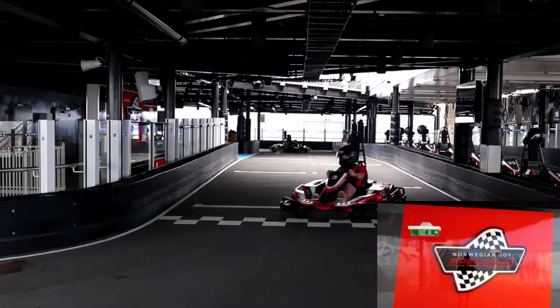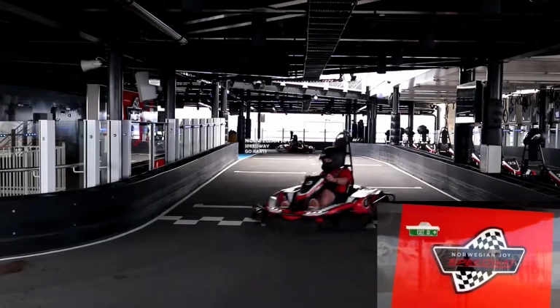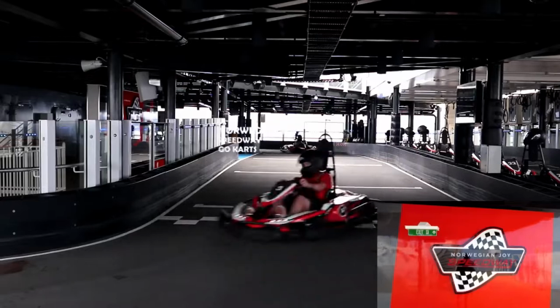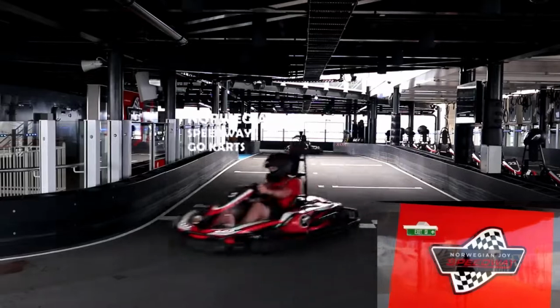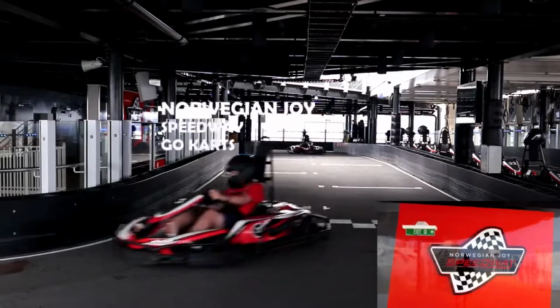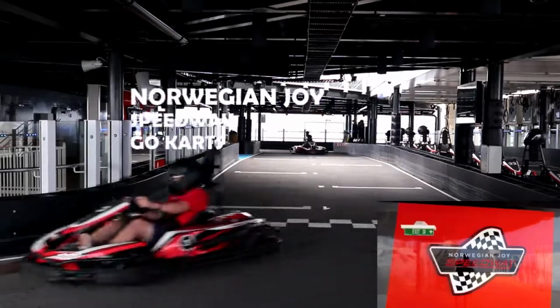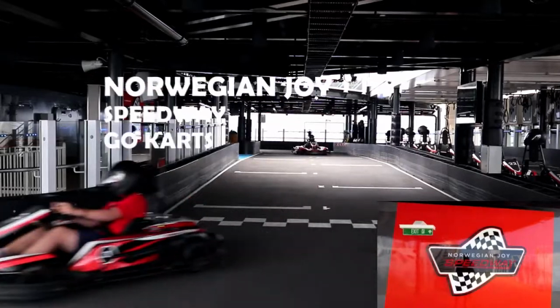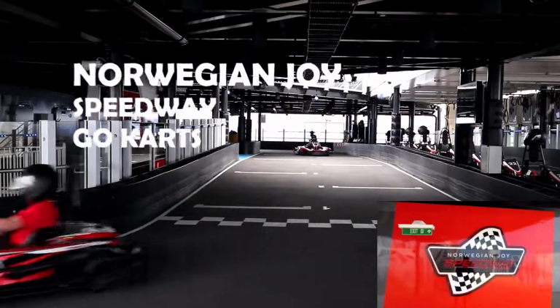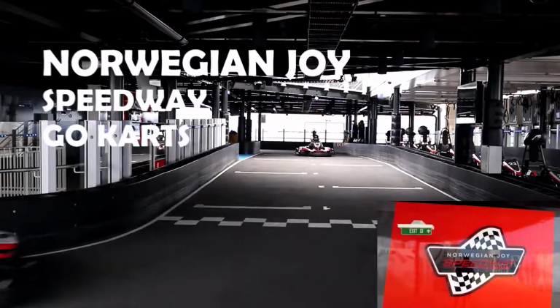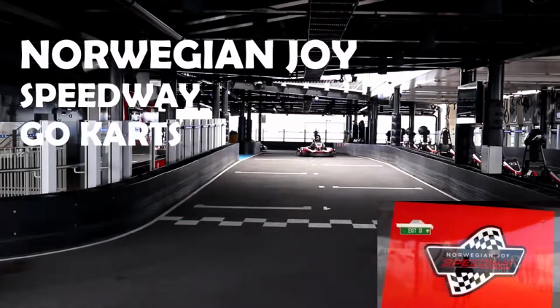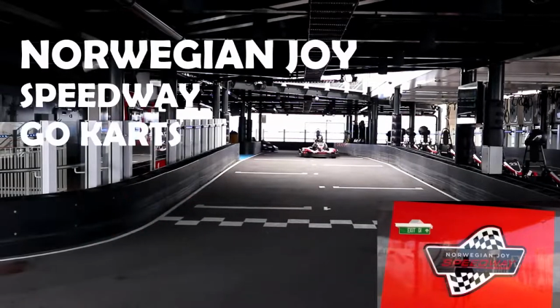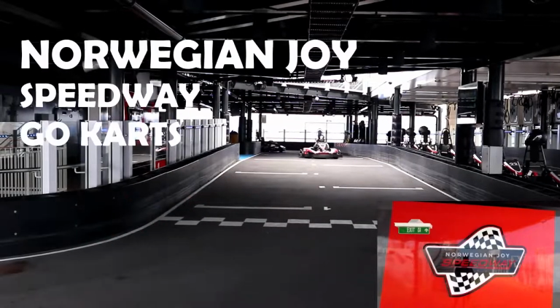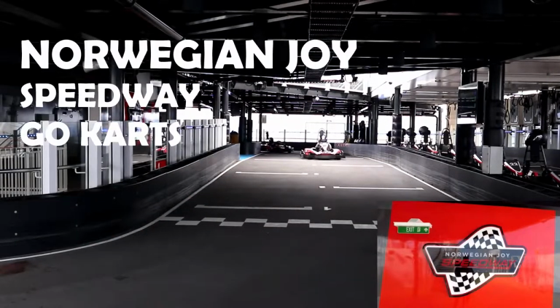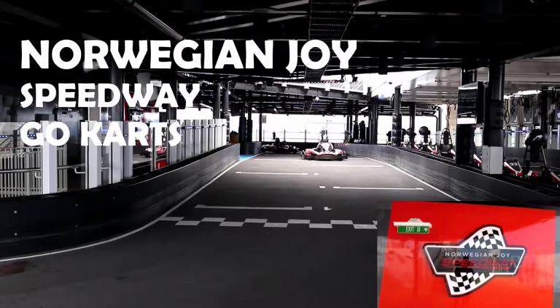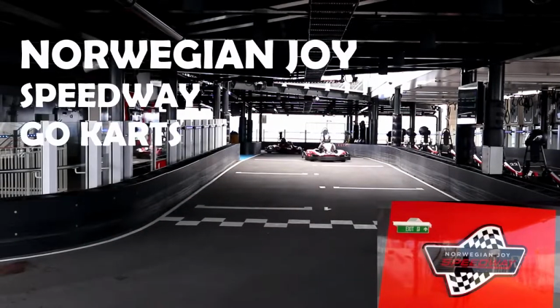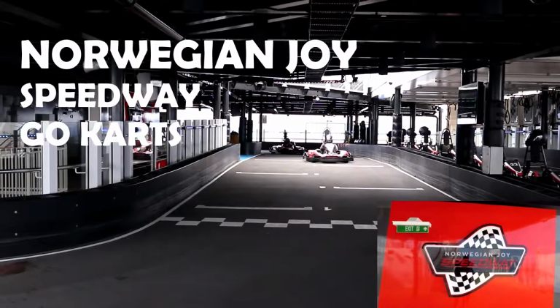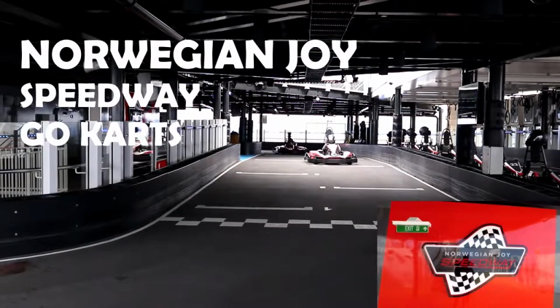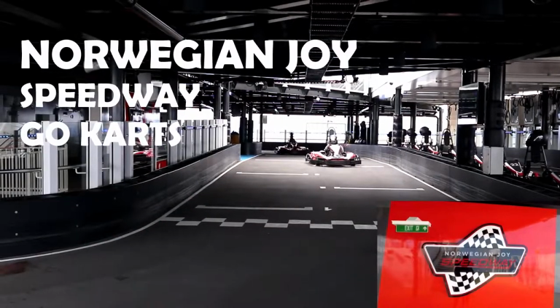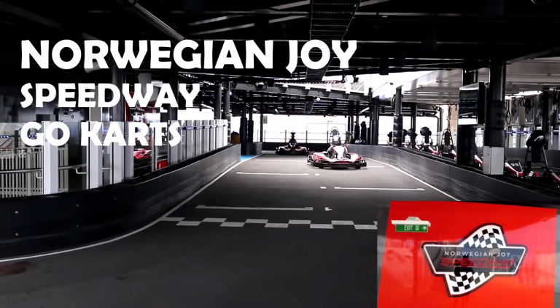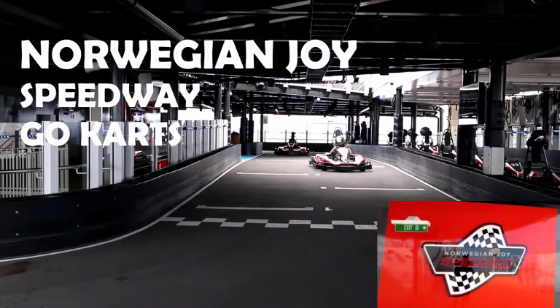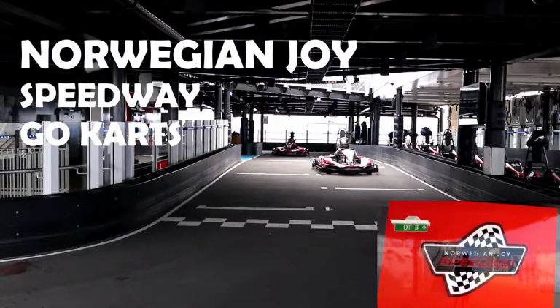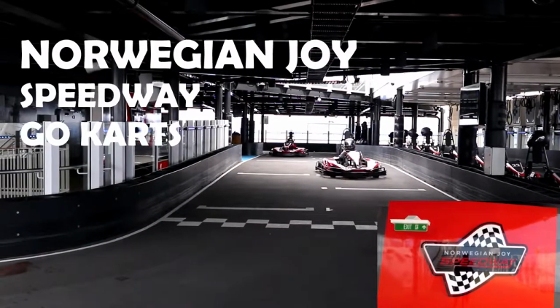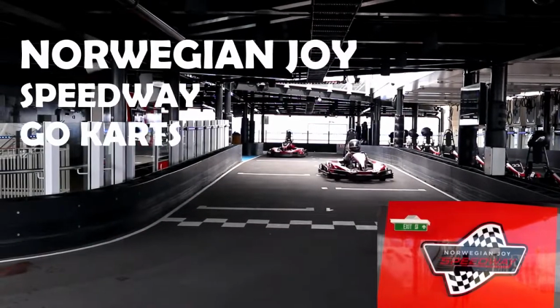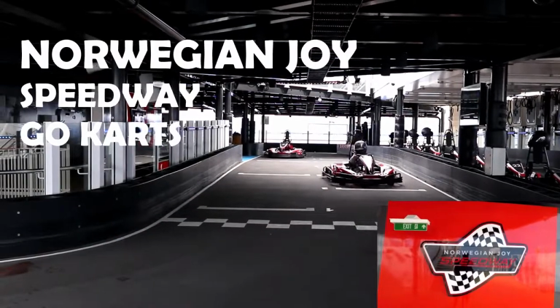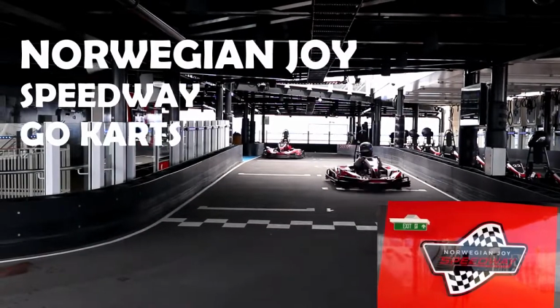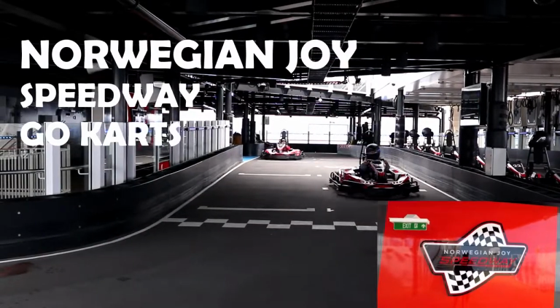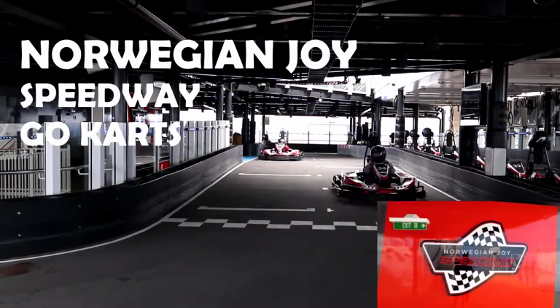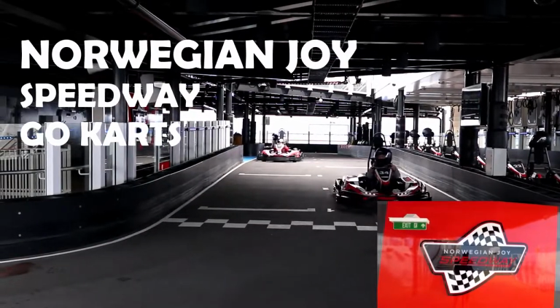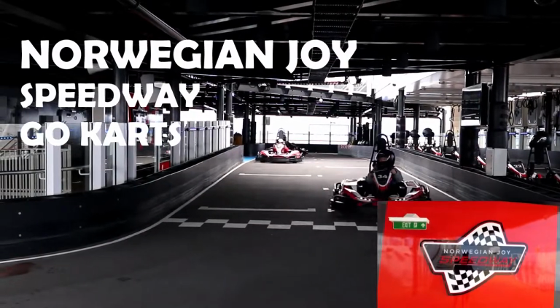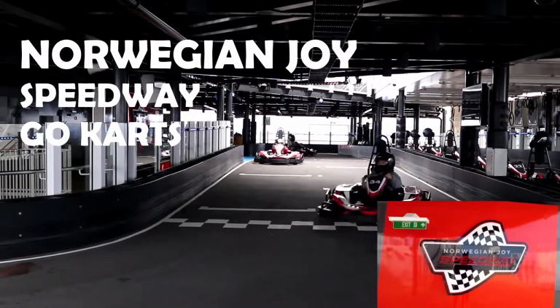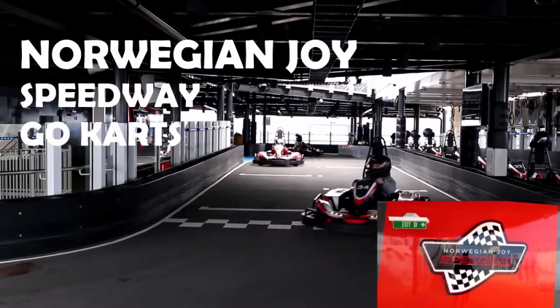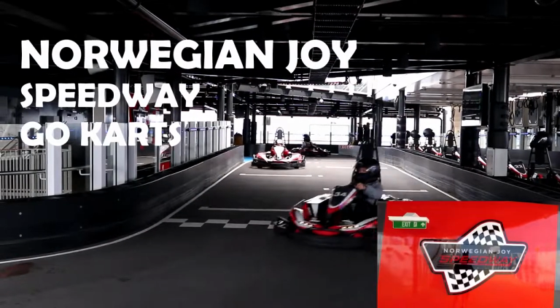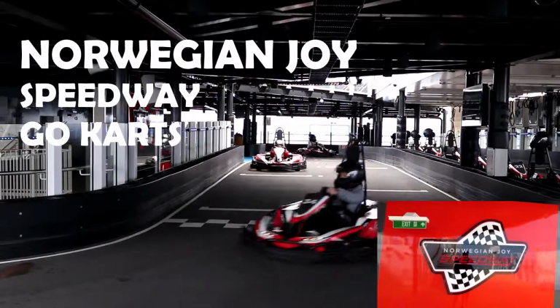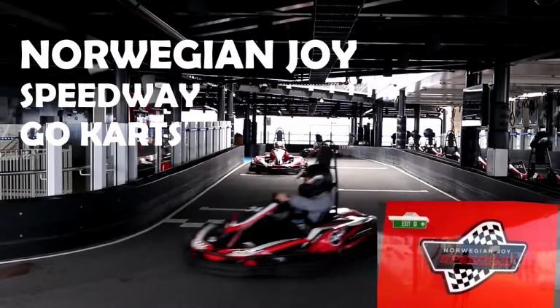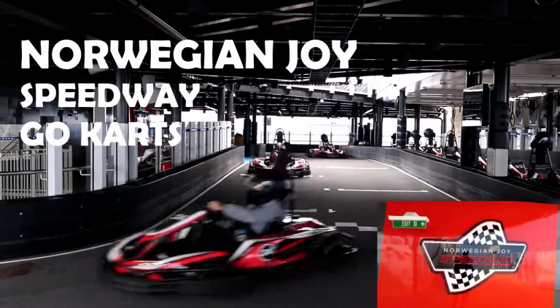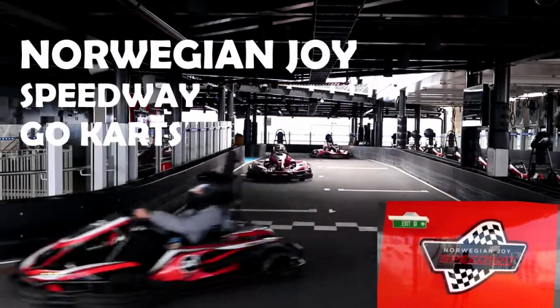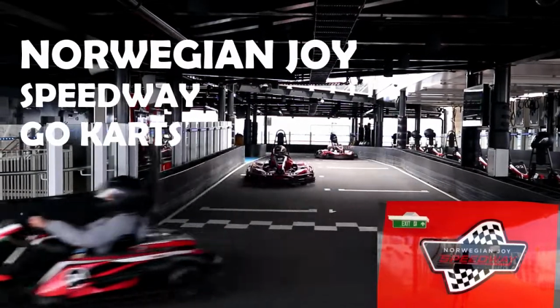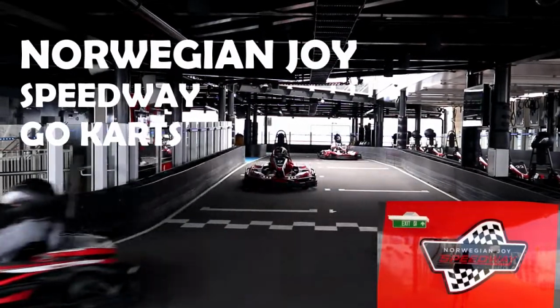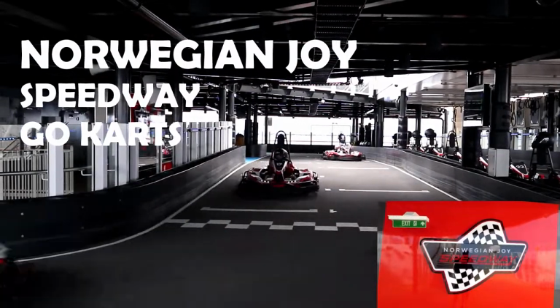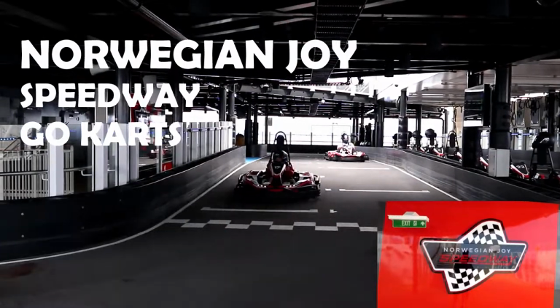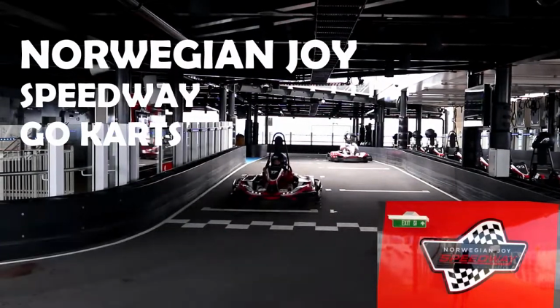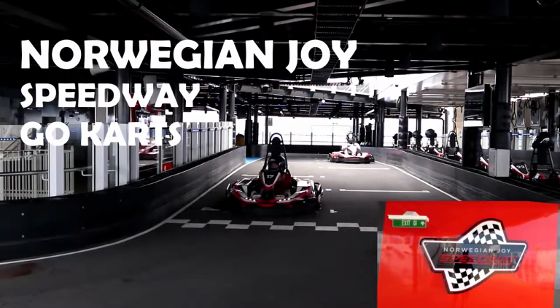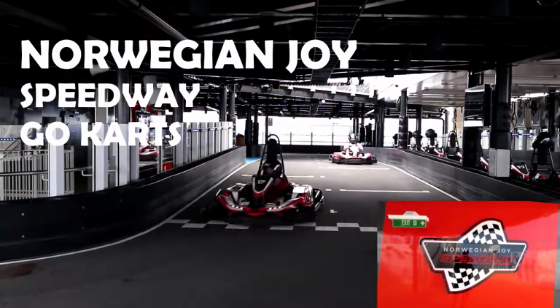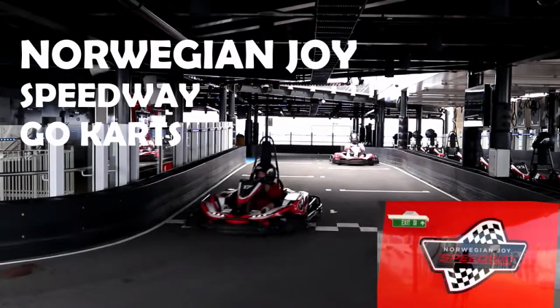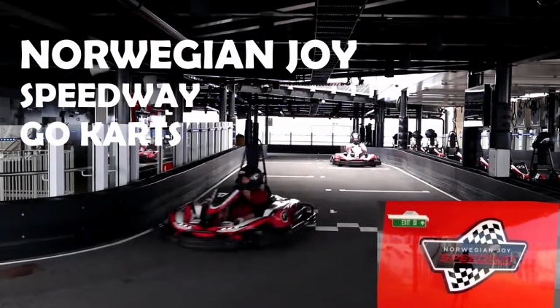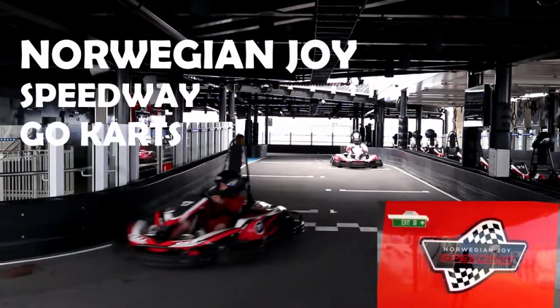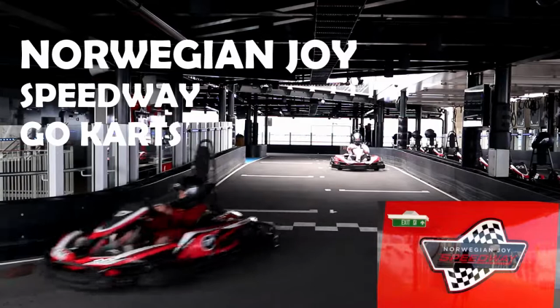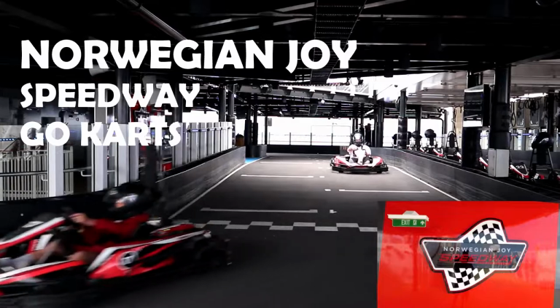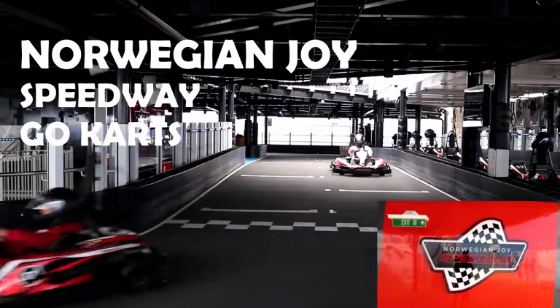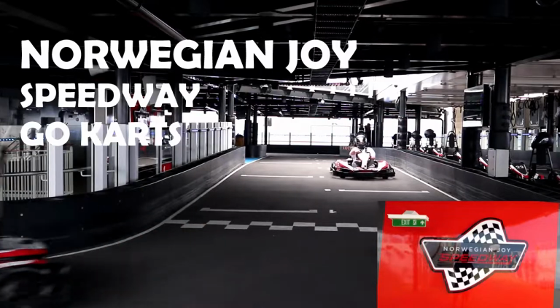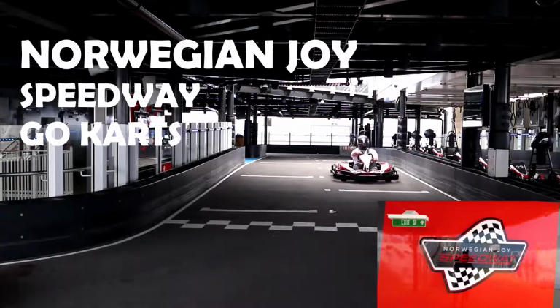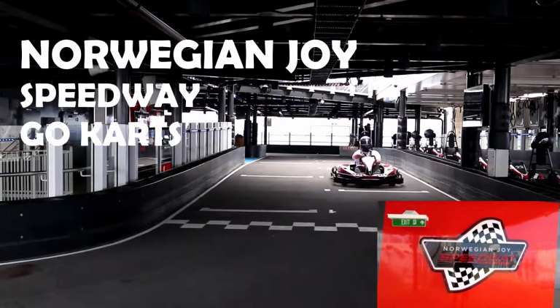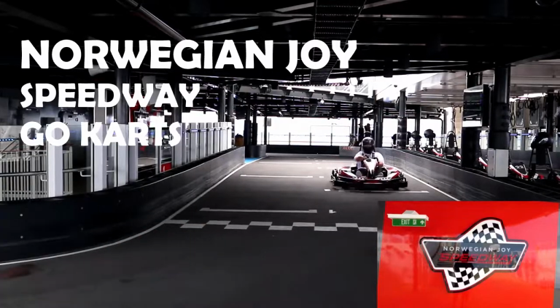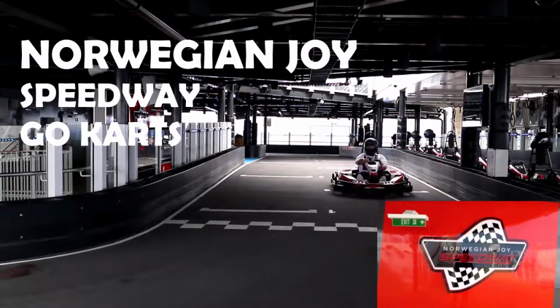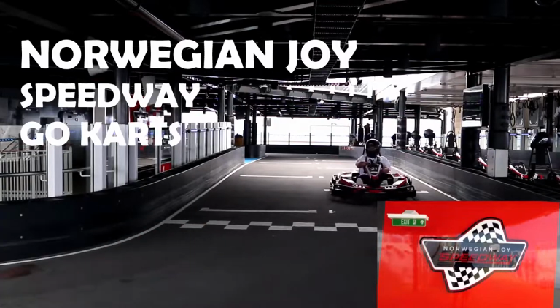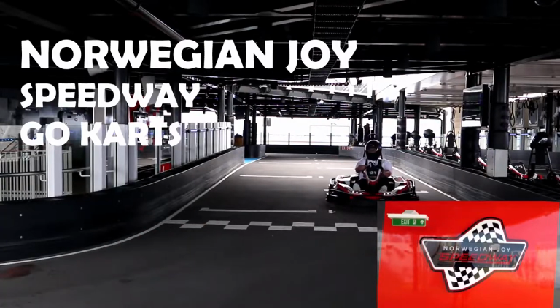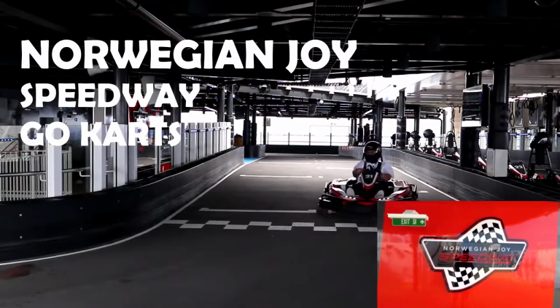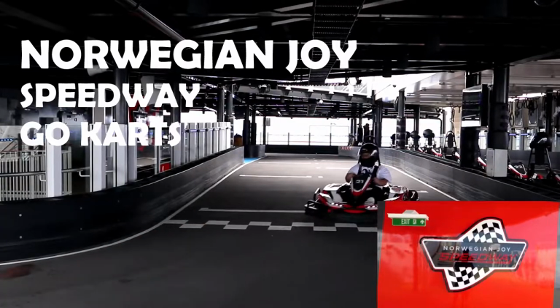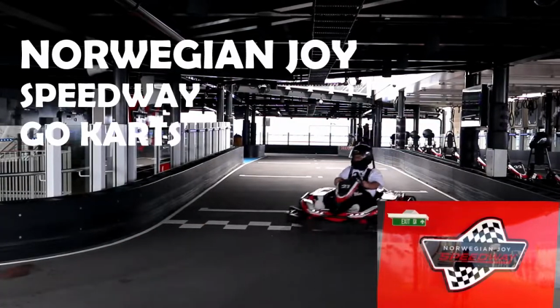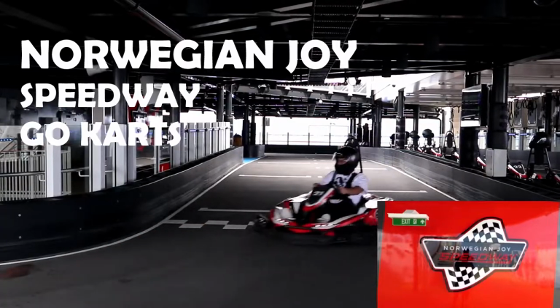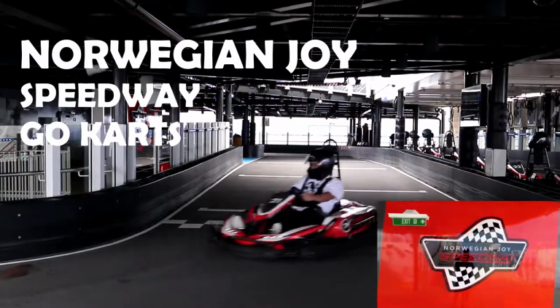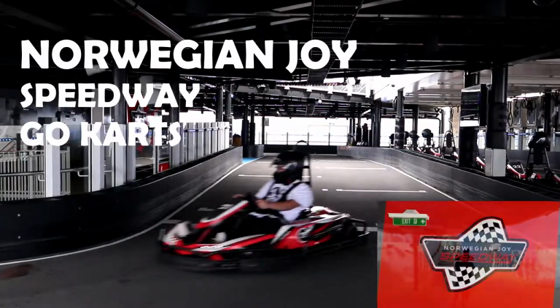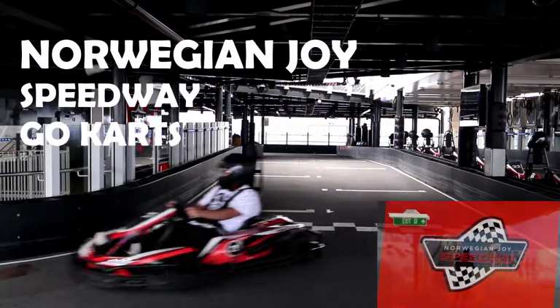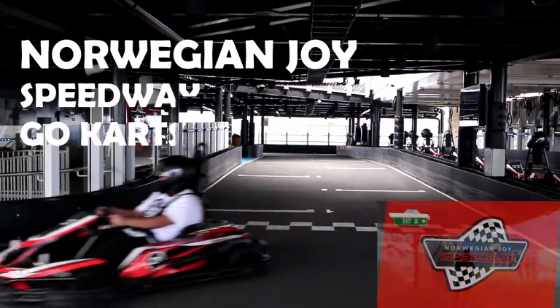Hey everyone, today we're gonna check out and go for a ride on the Norwegian Joy Speedway go-karts. So let's go!